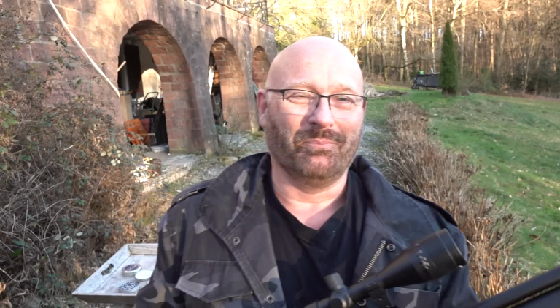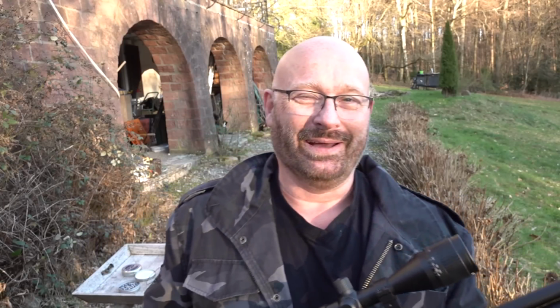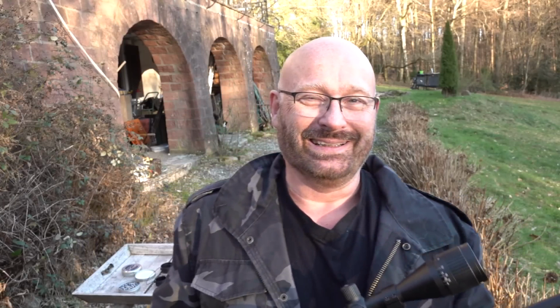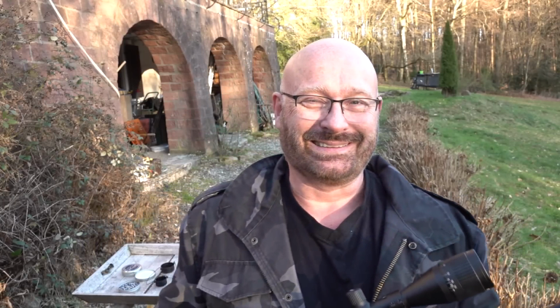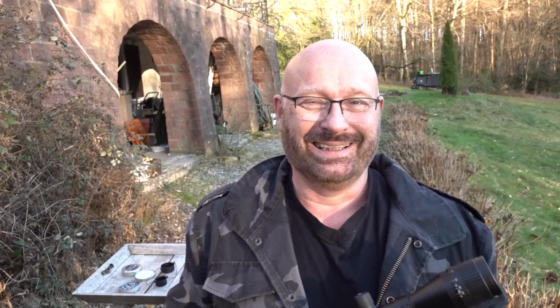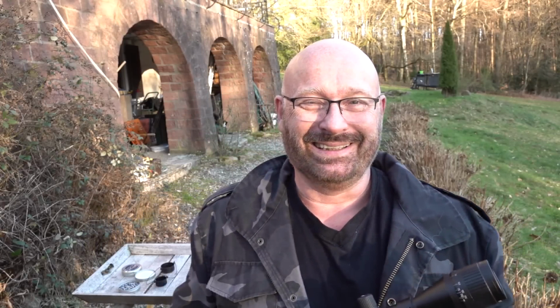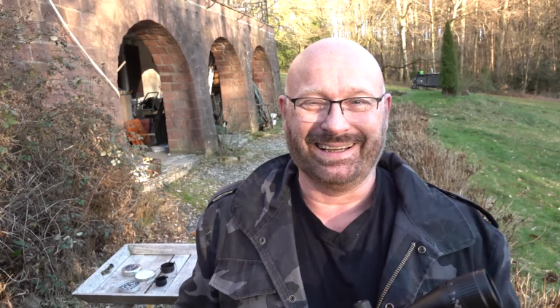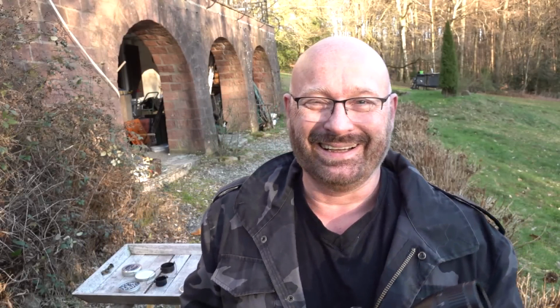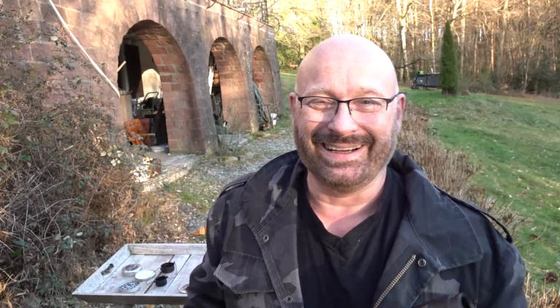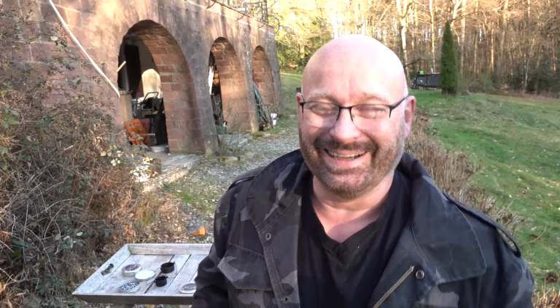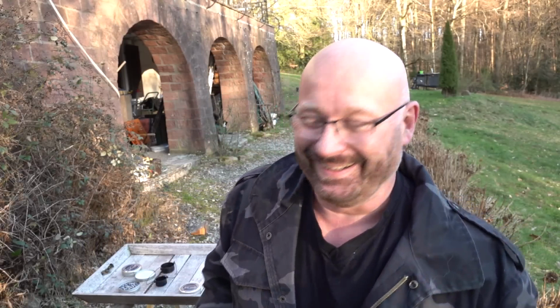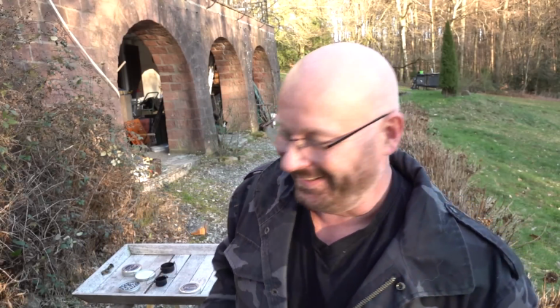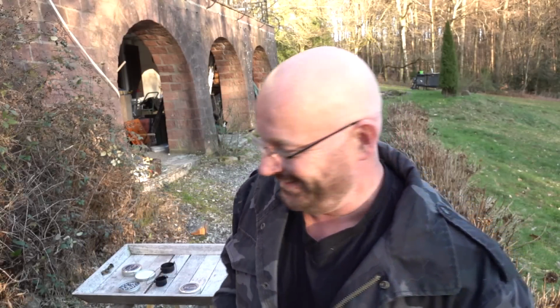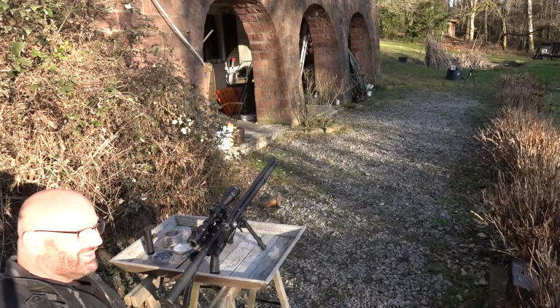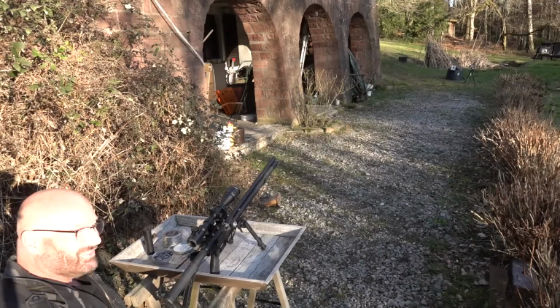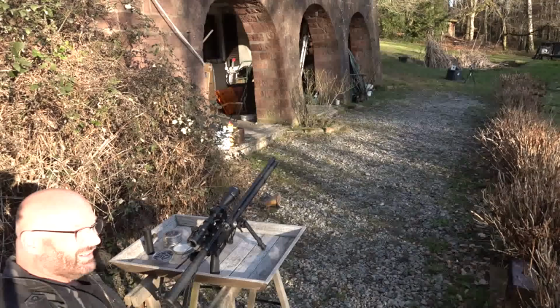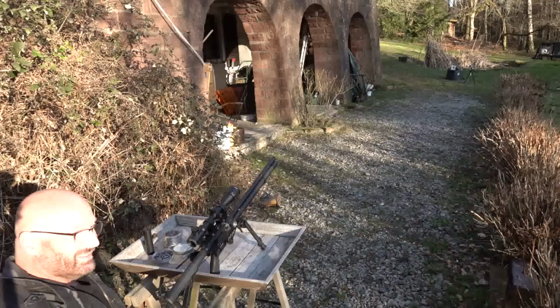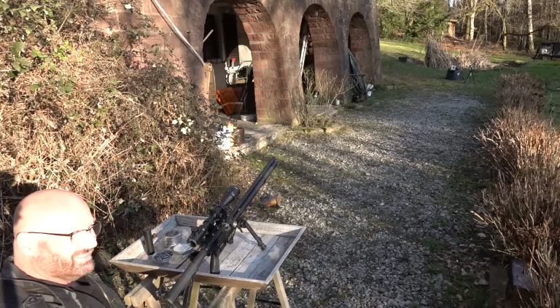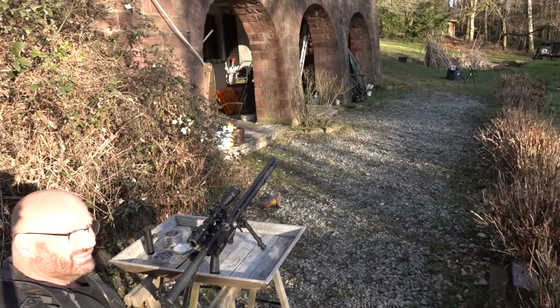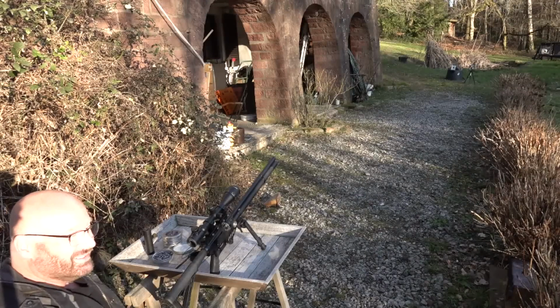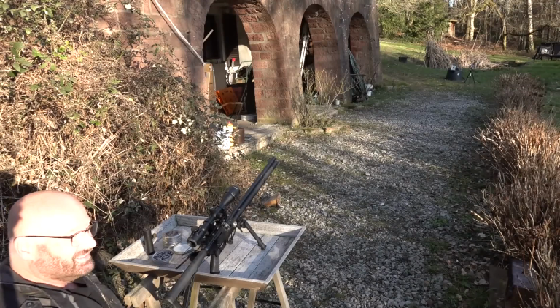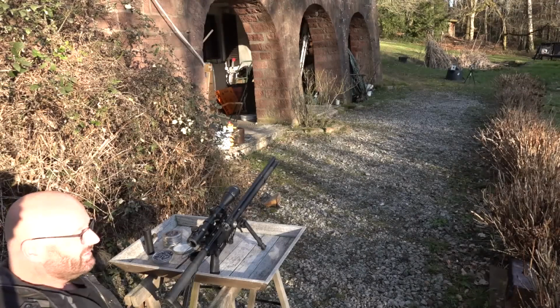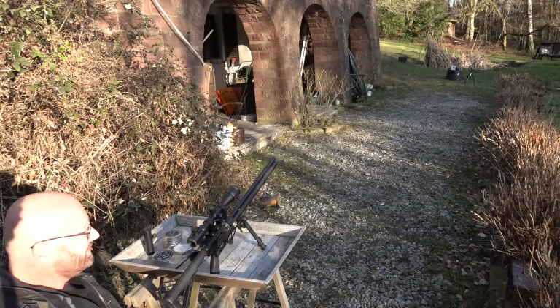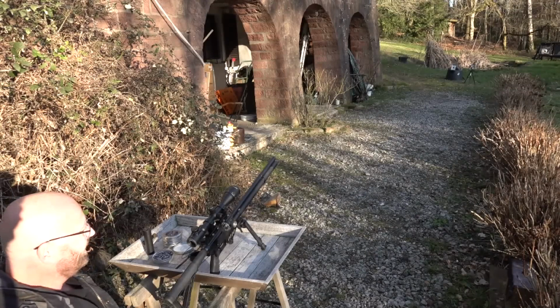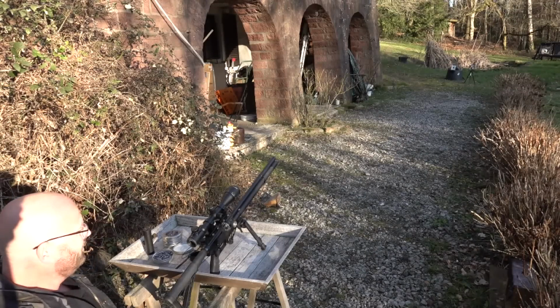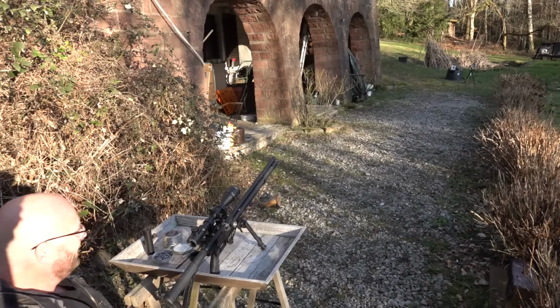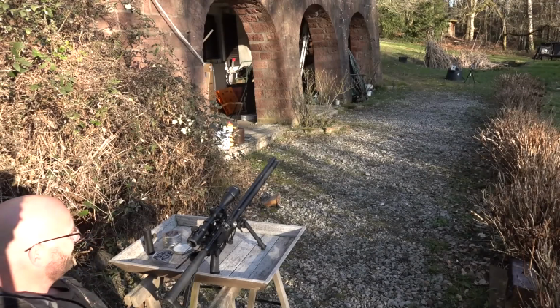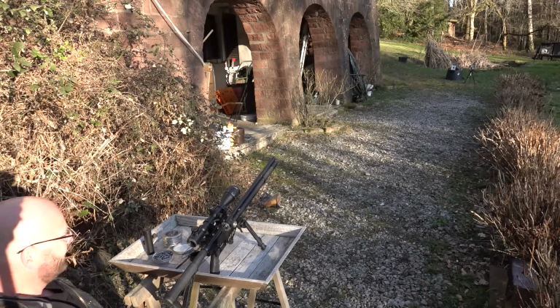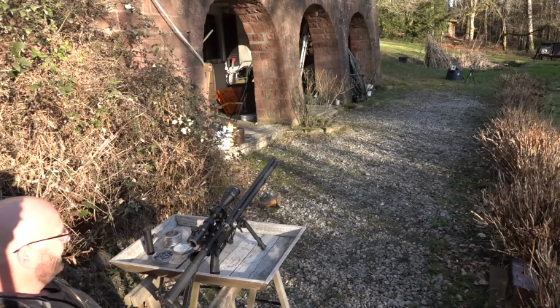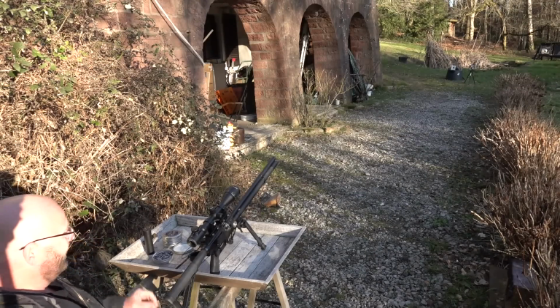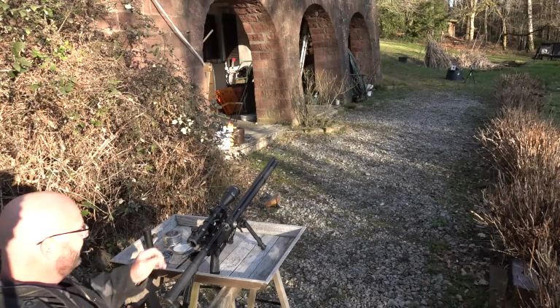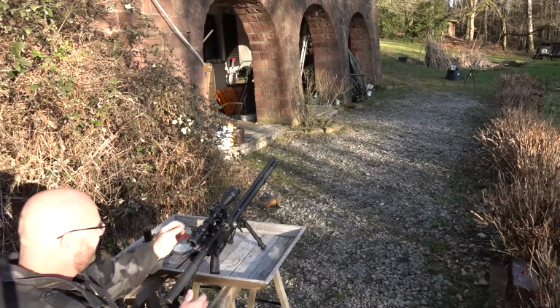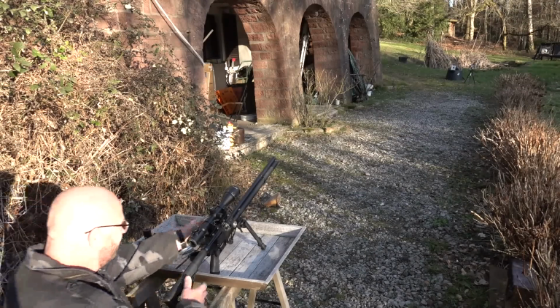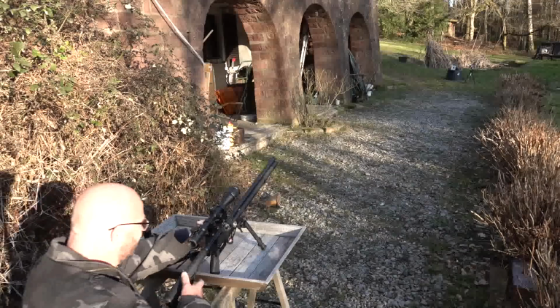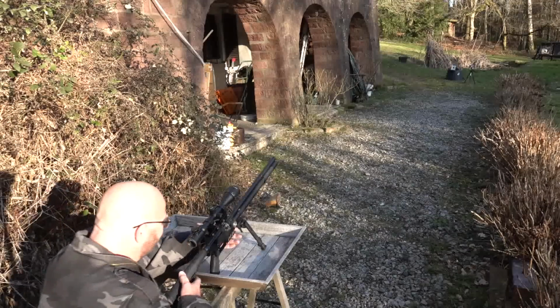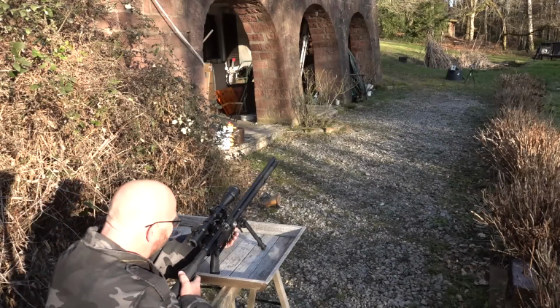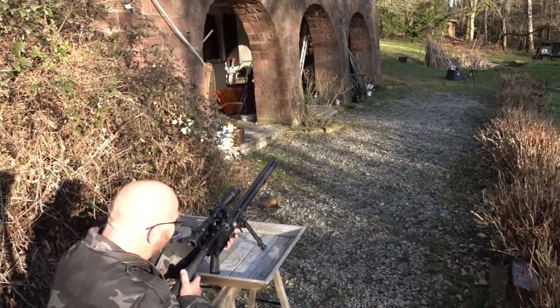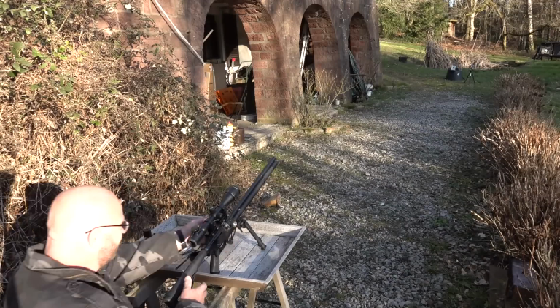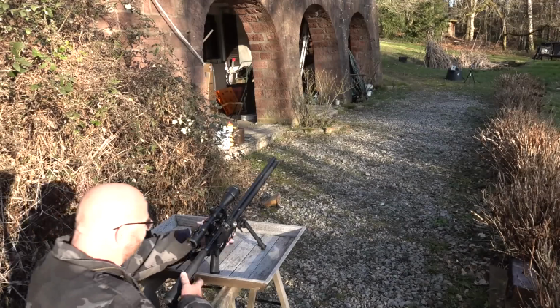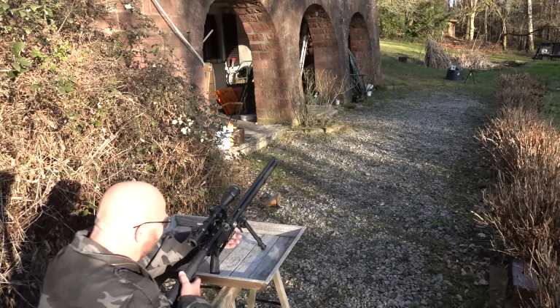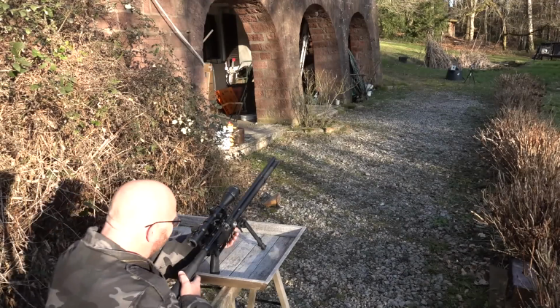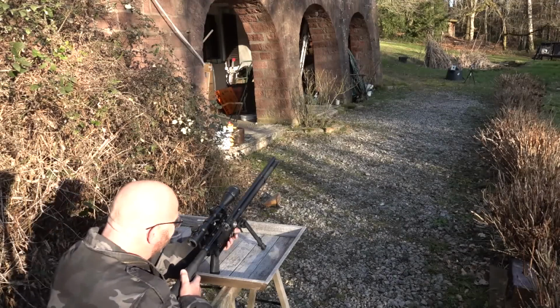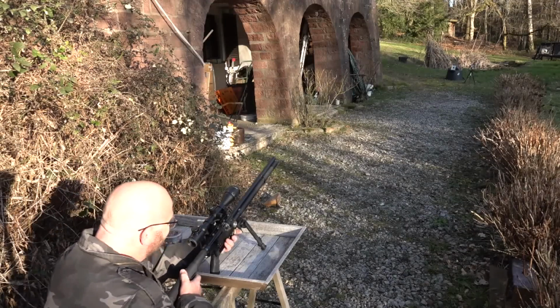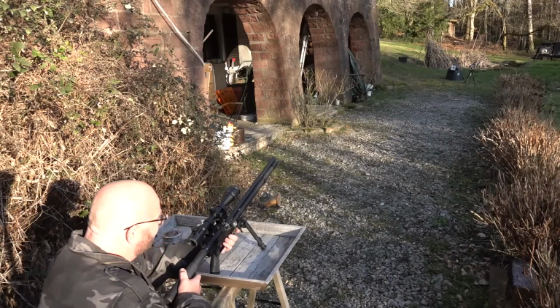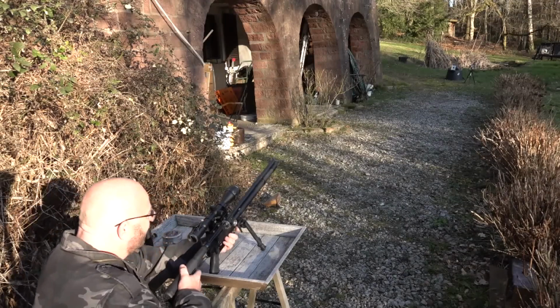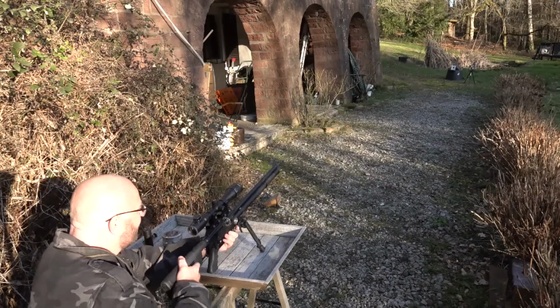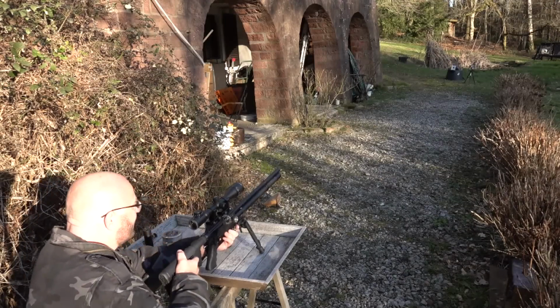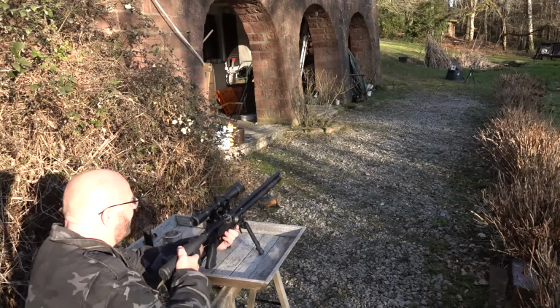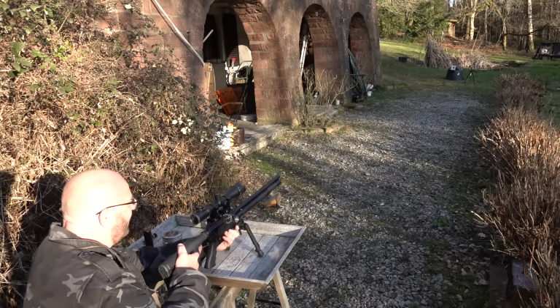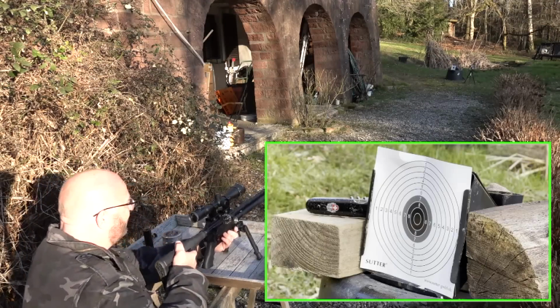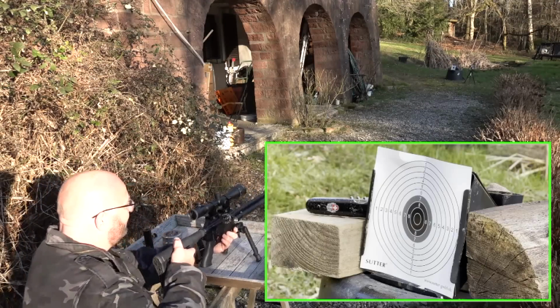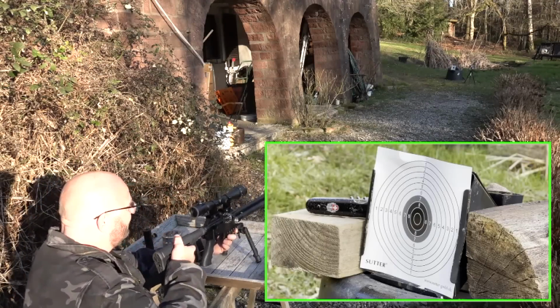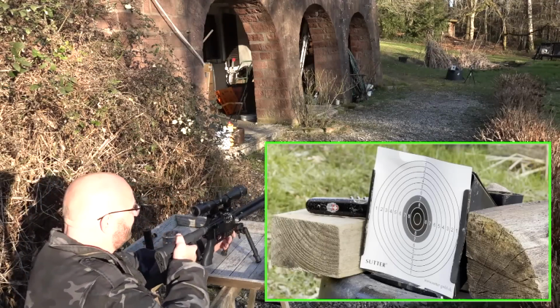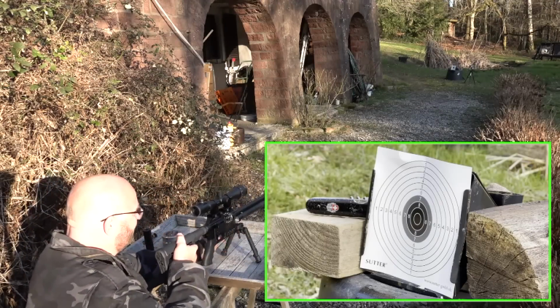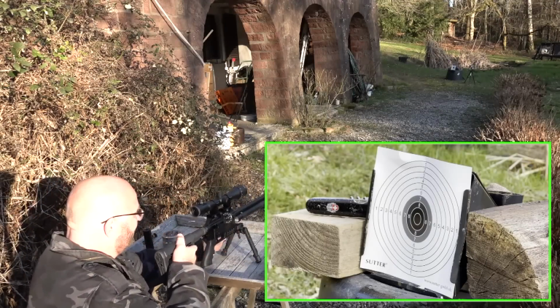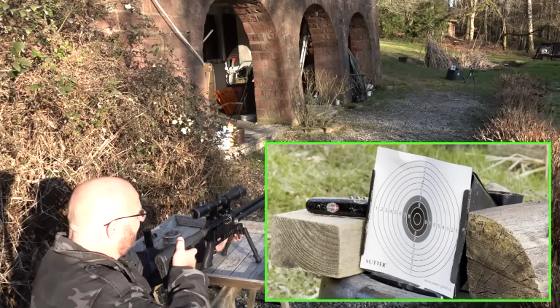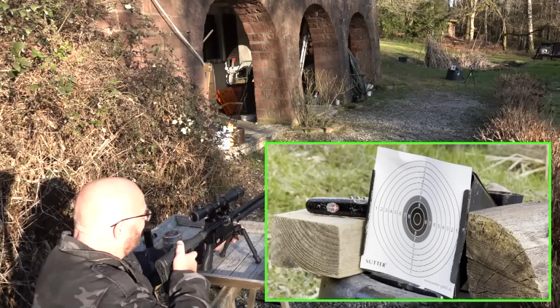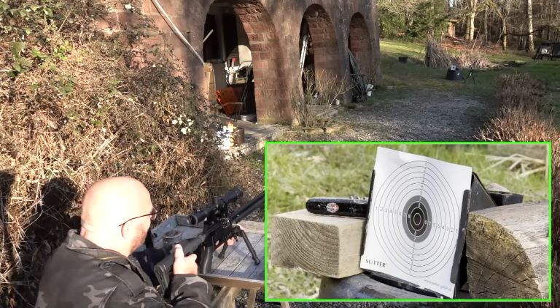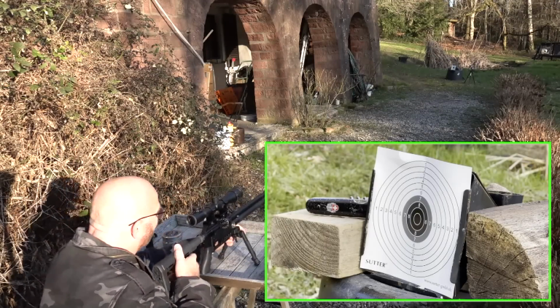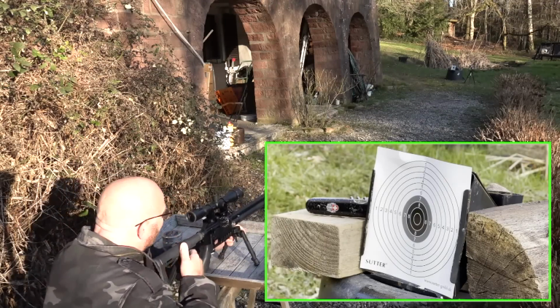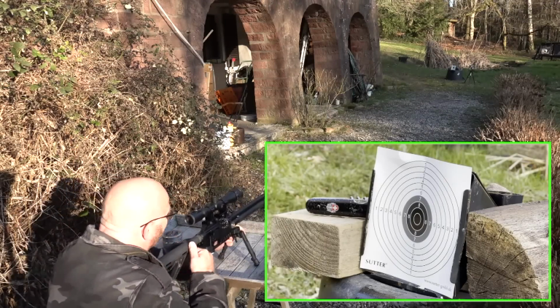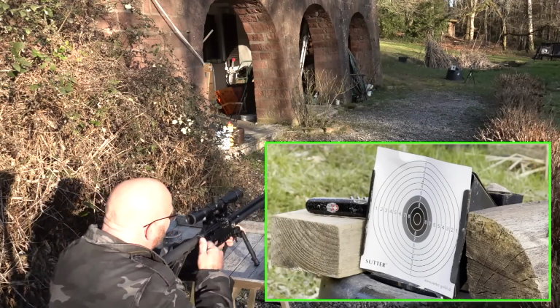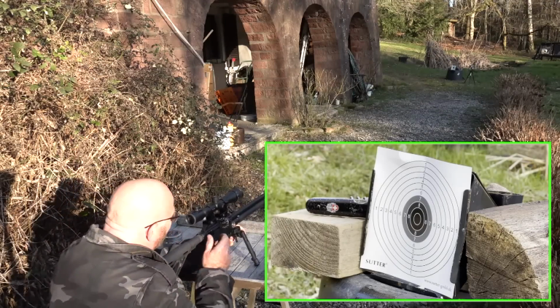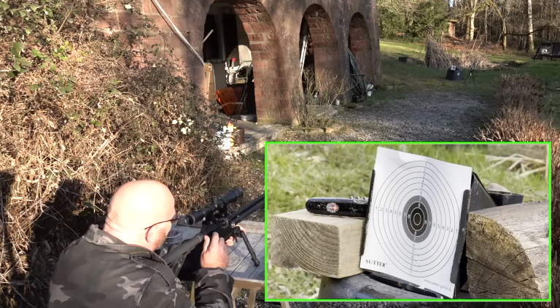All right, distance is 10 meters now. Let's go — 13 shots.